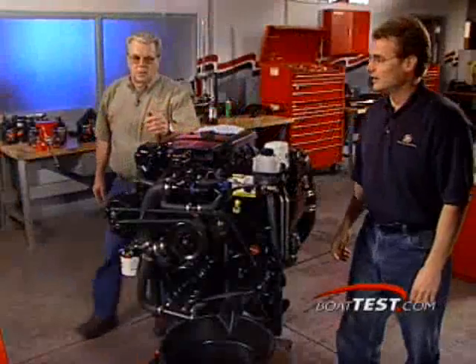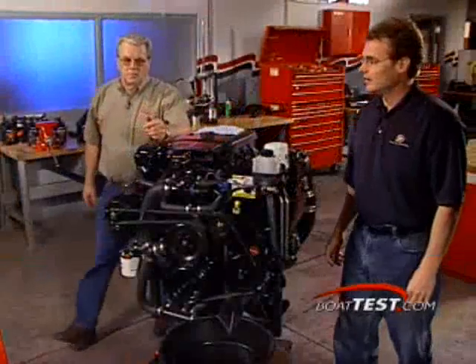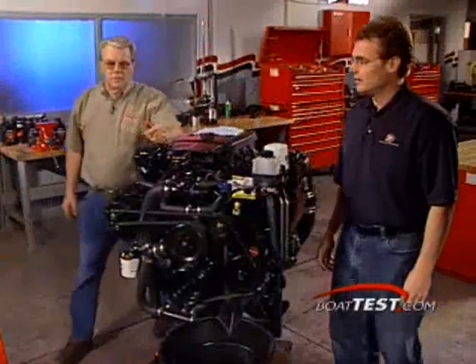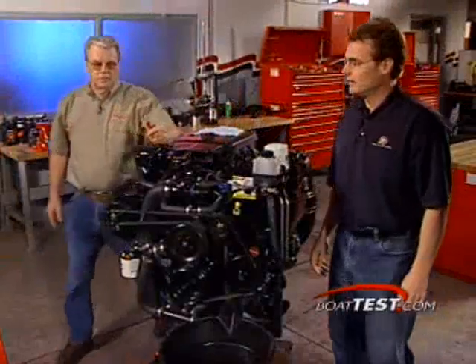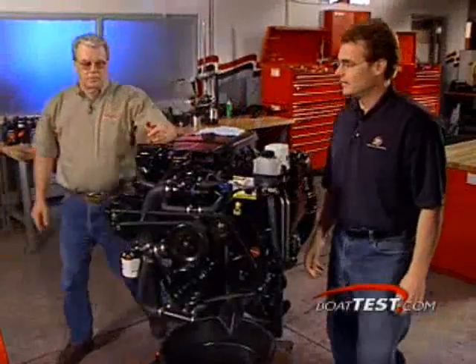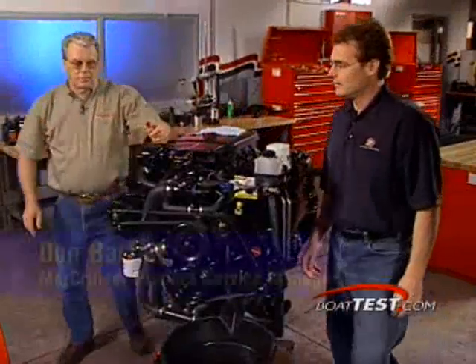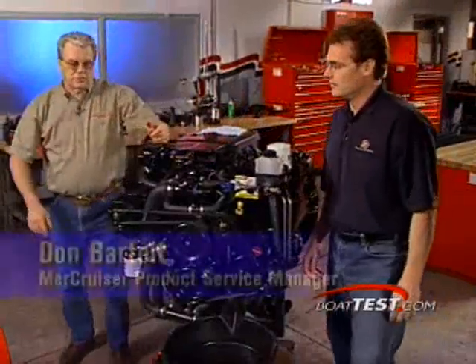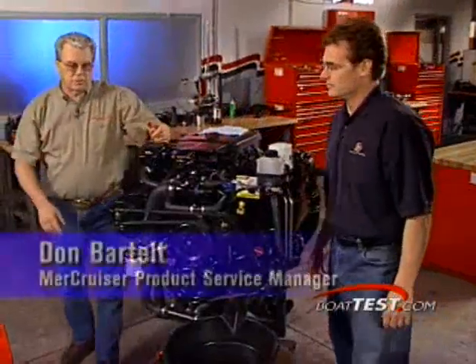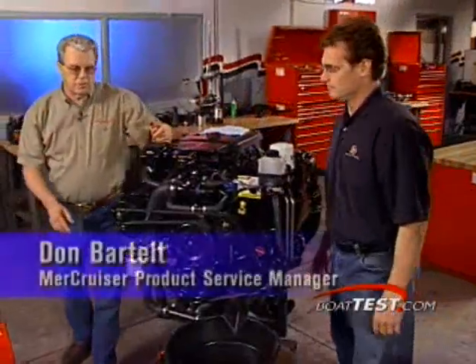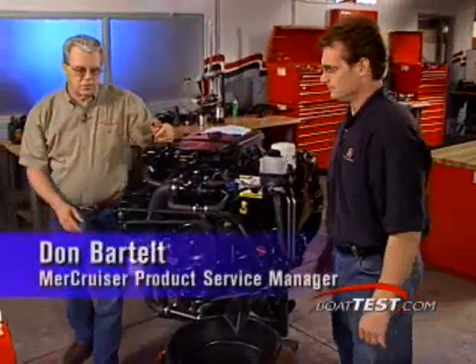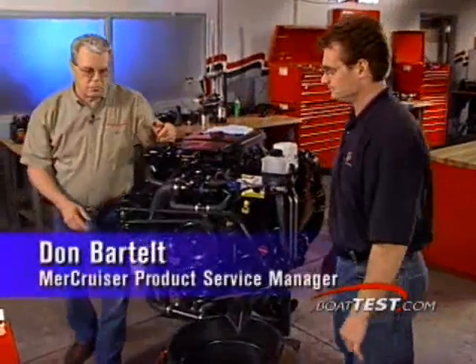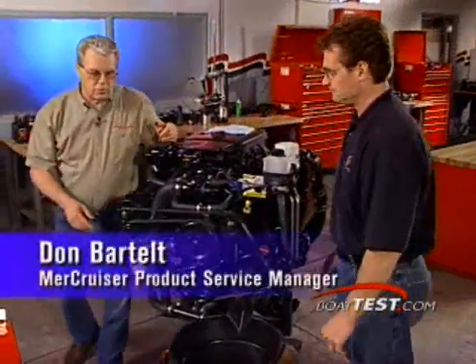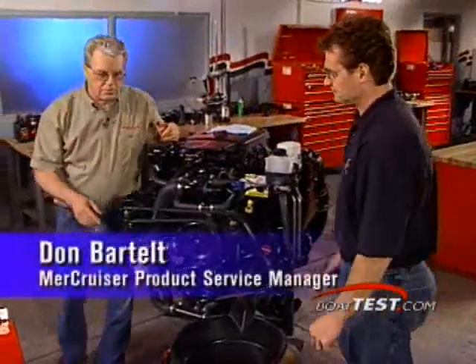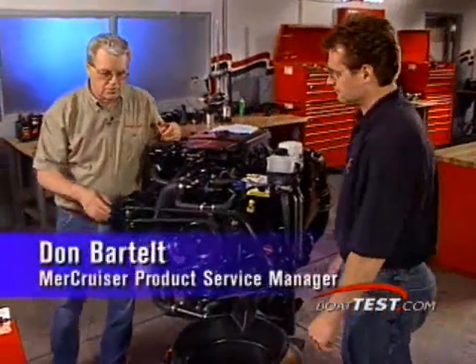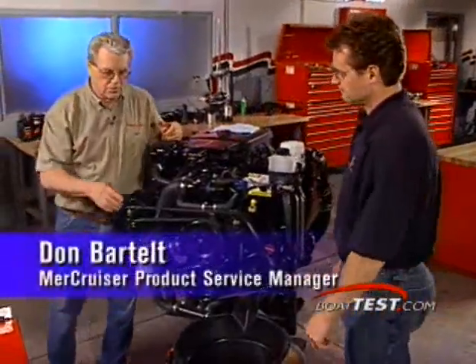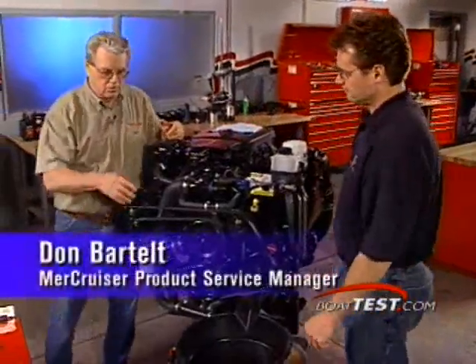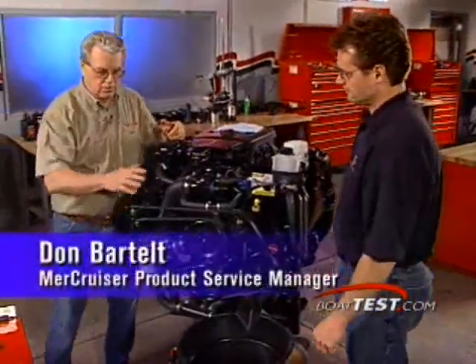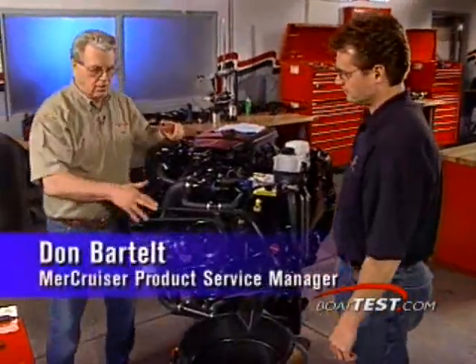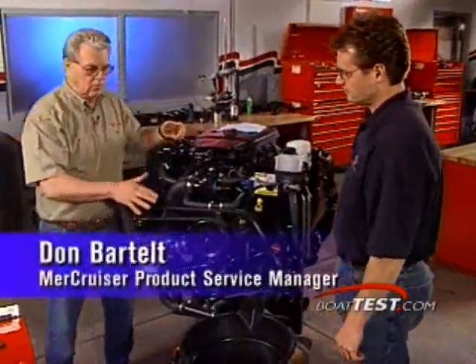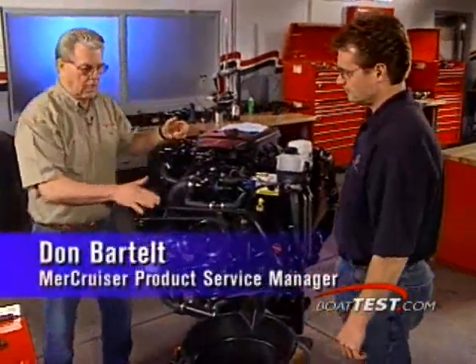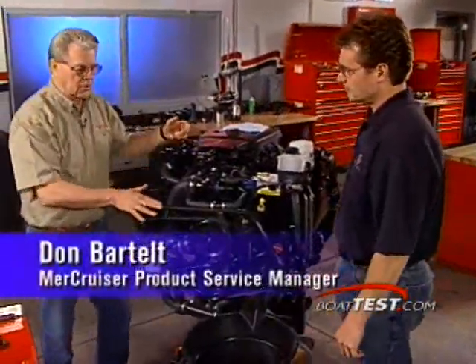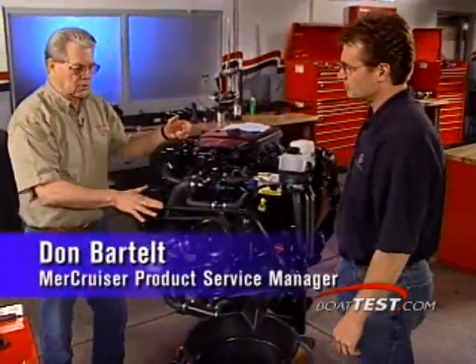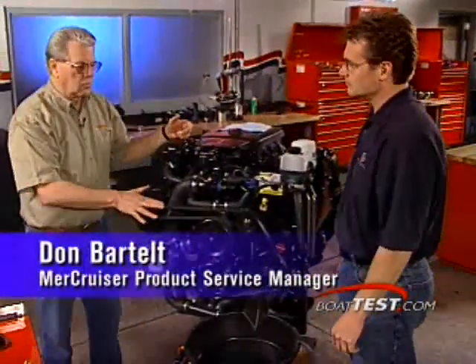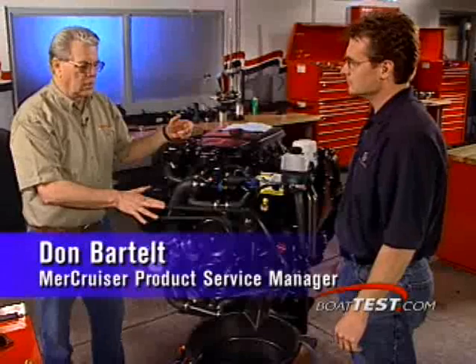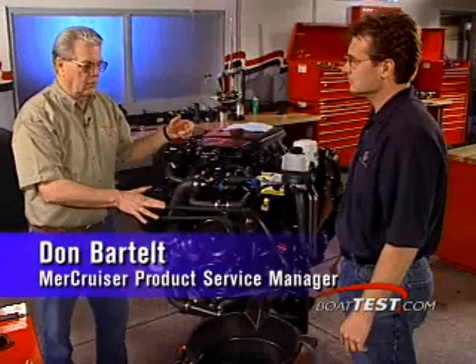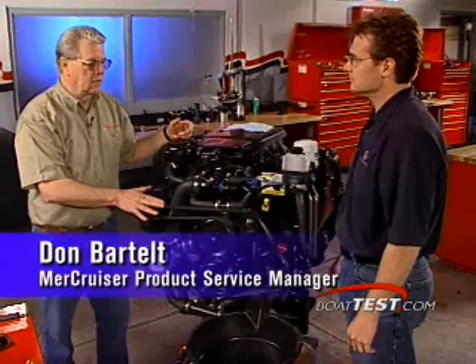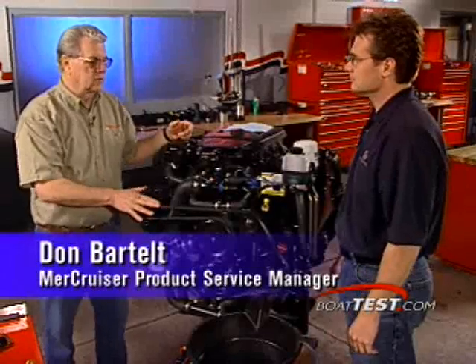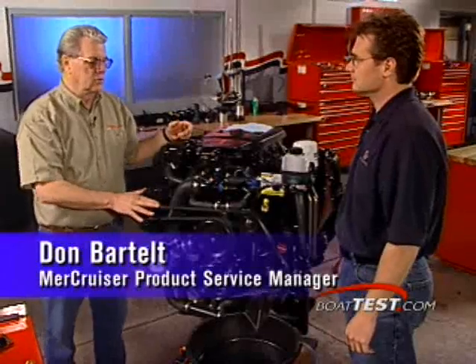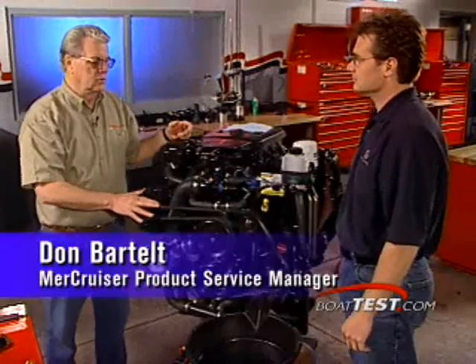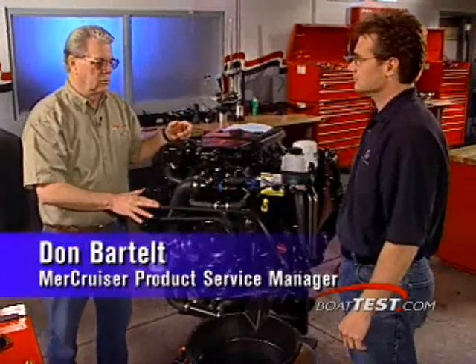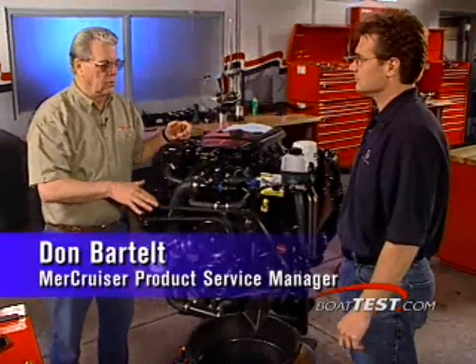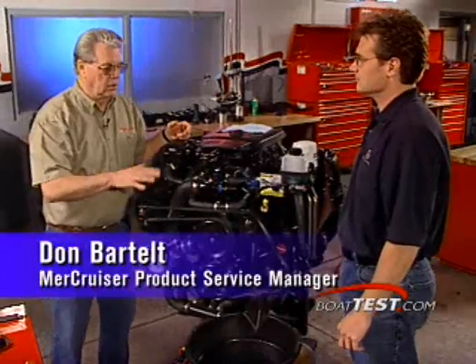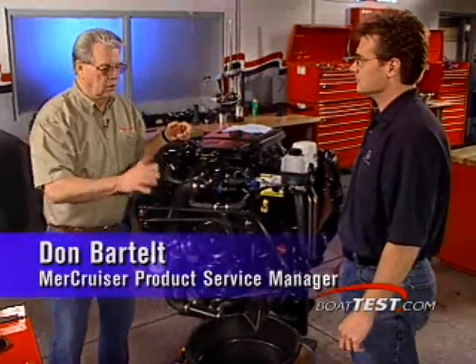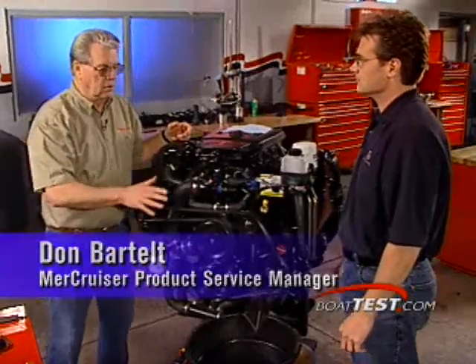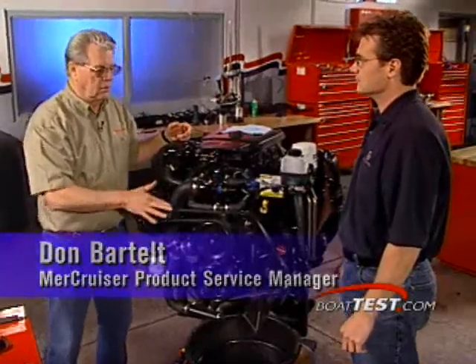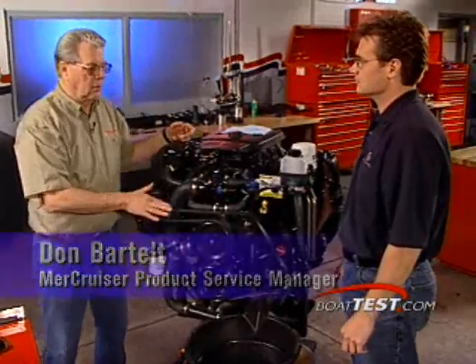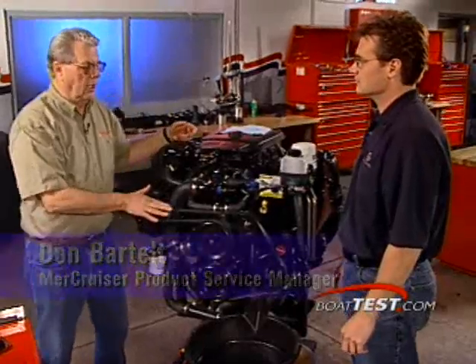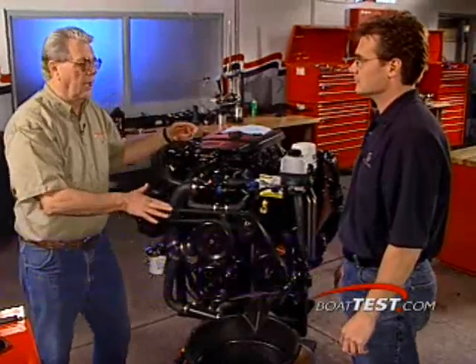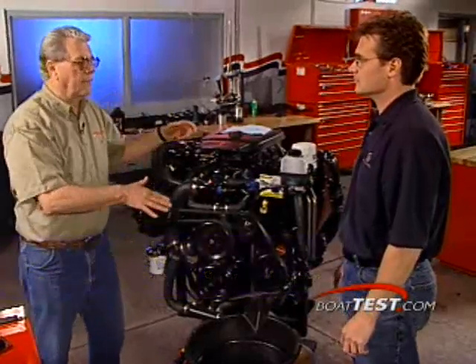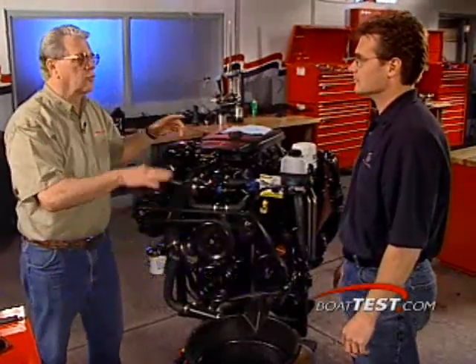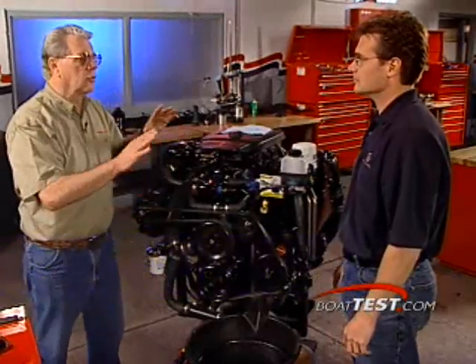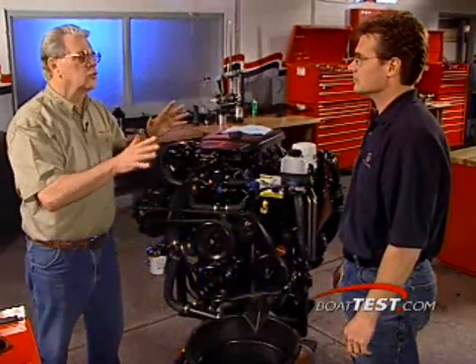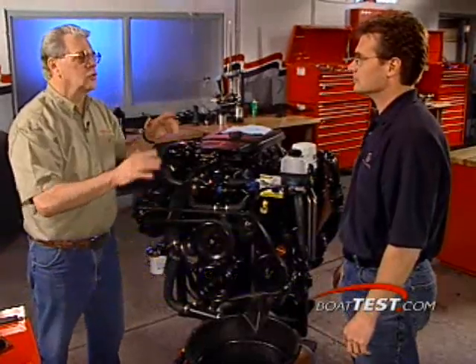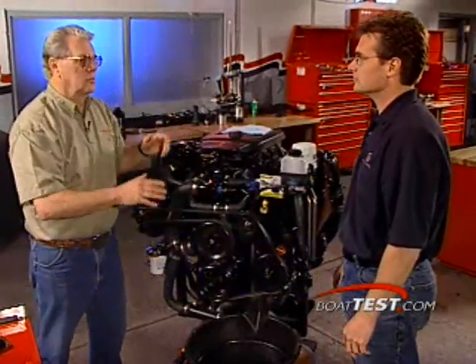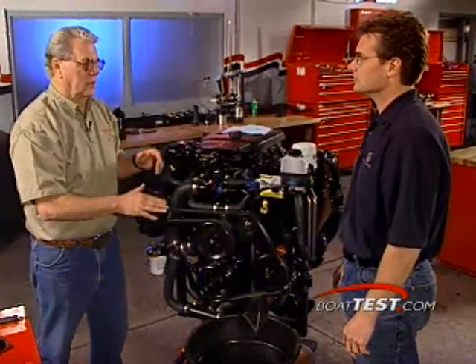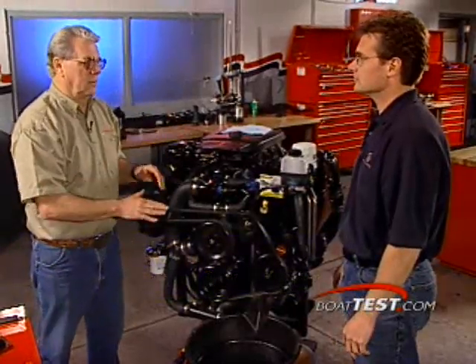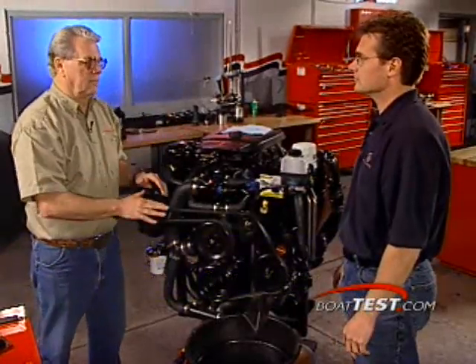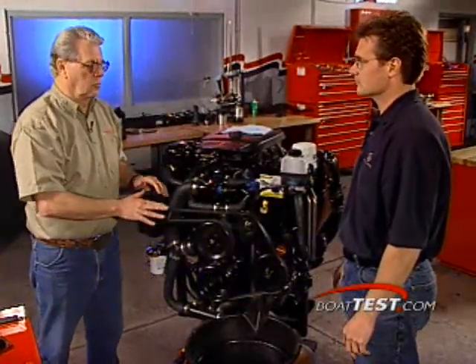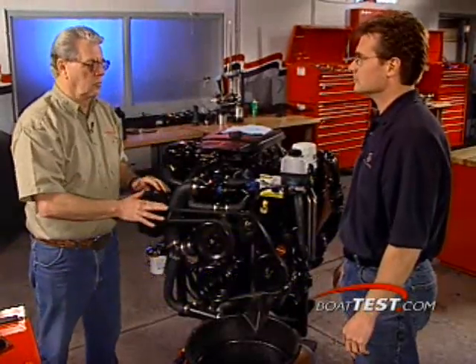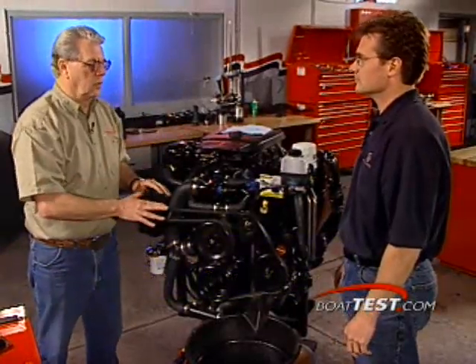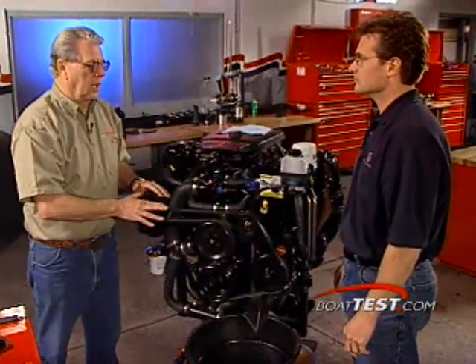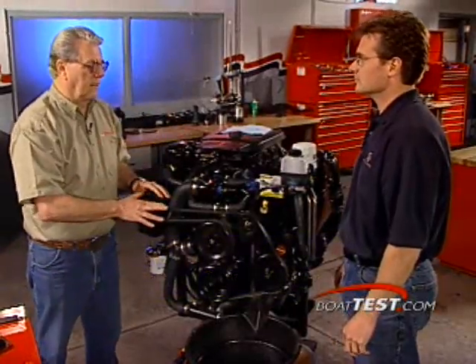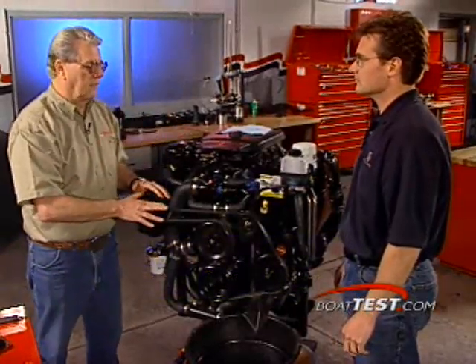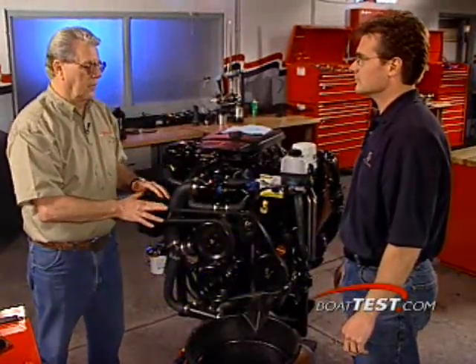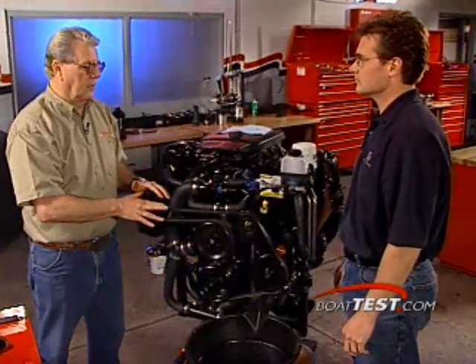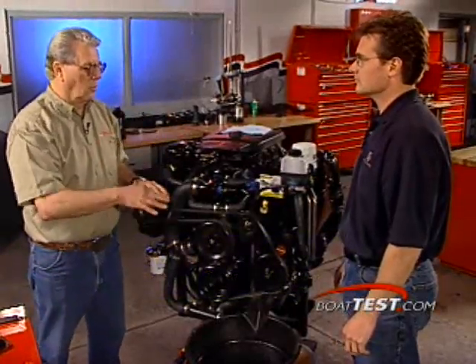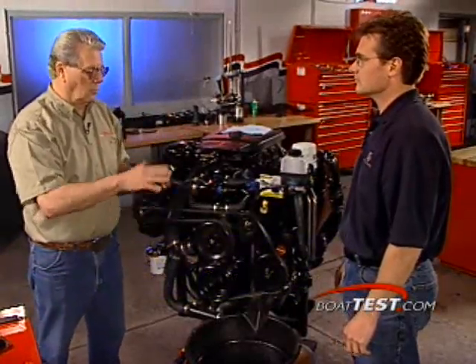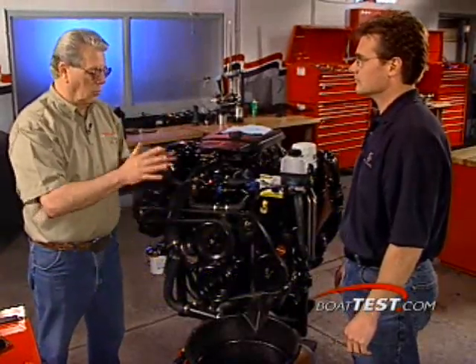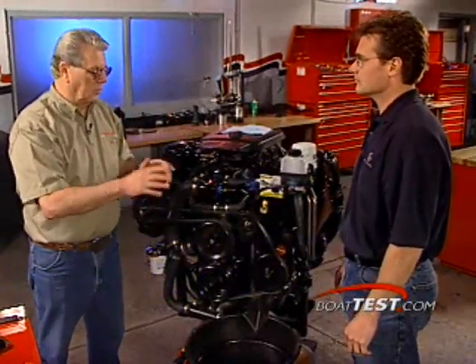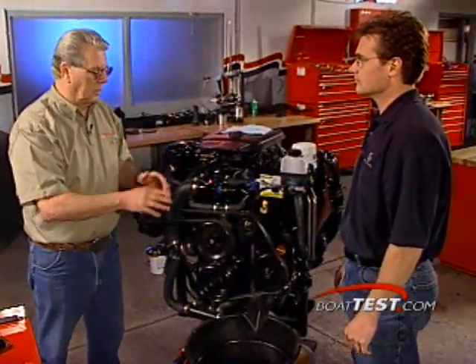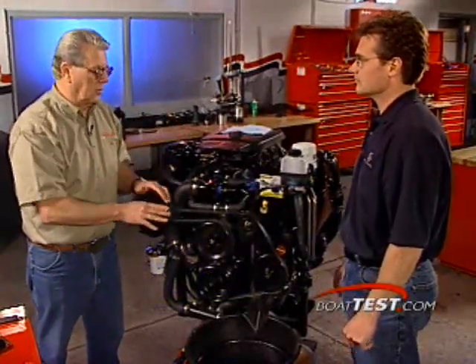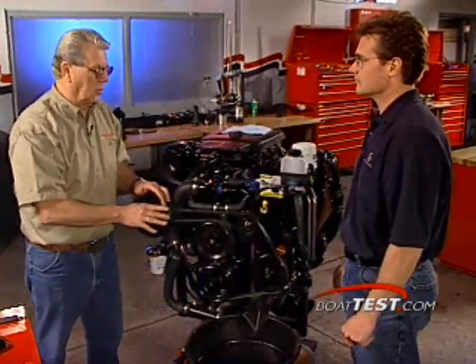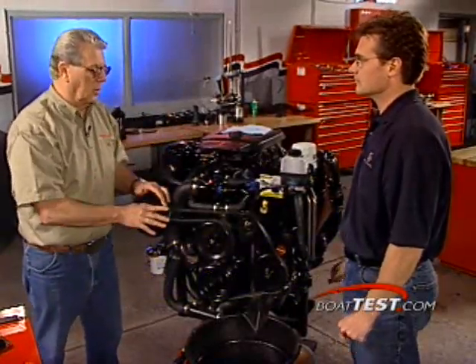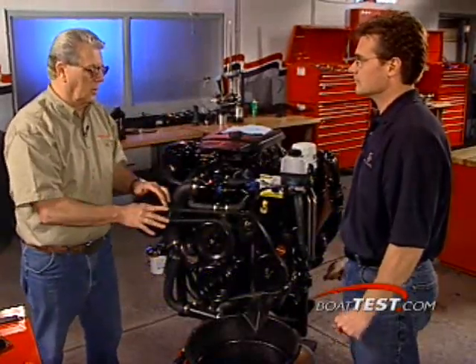Mike, for demonstration purposes, we're not actually running this engine, but we have to assume that we have warmed up the oil.